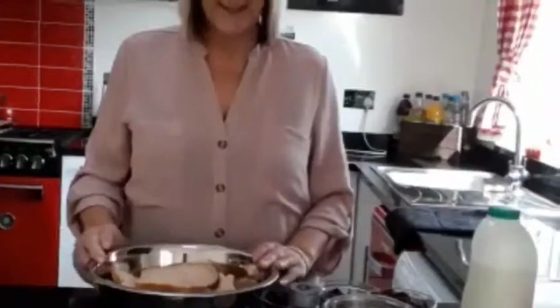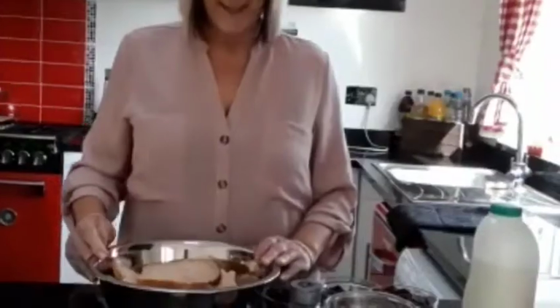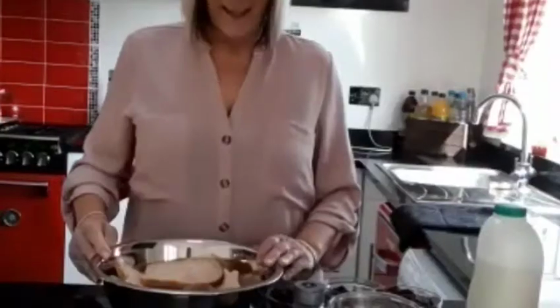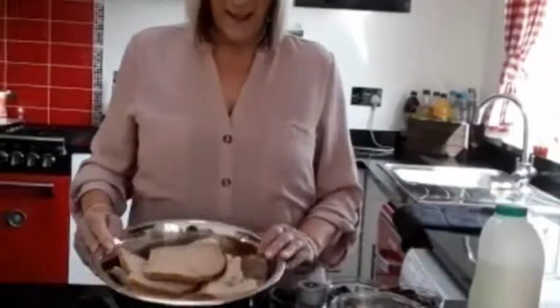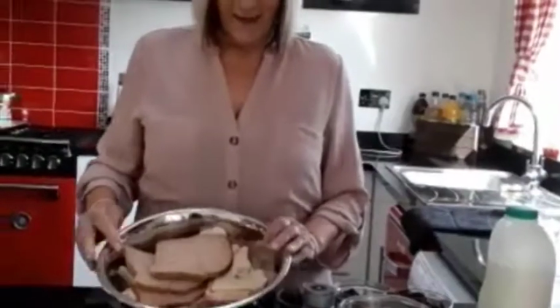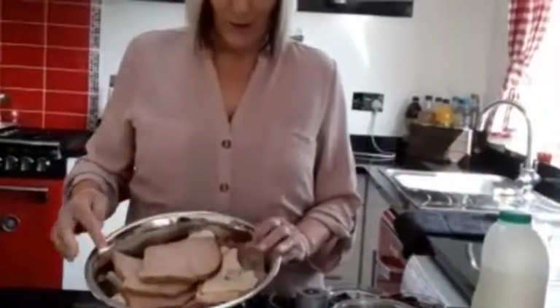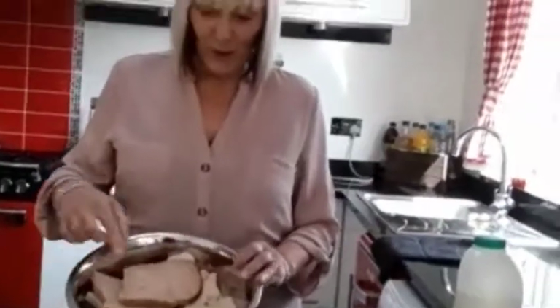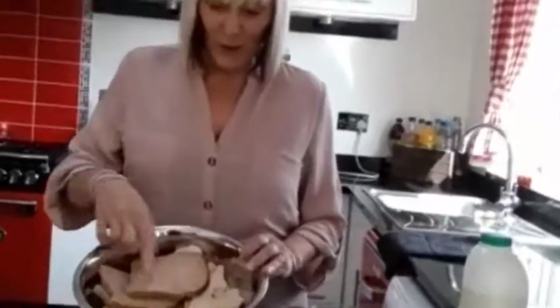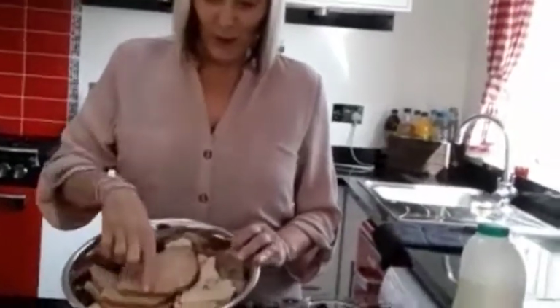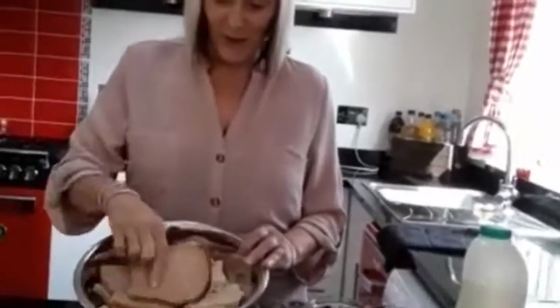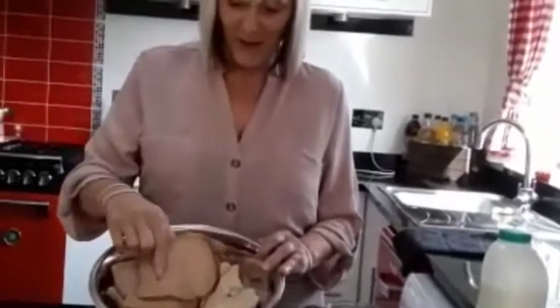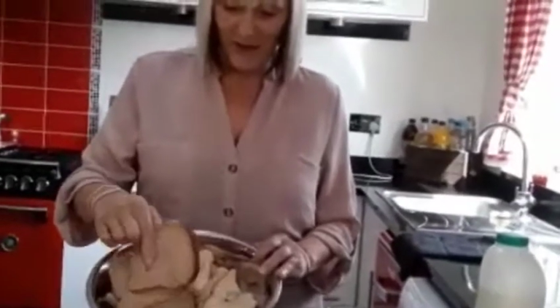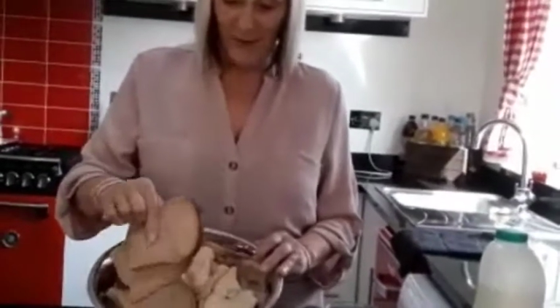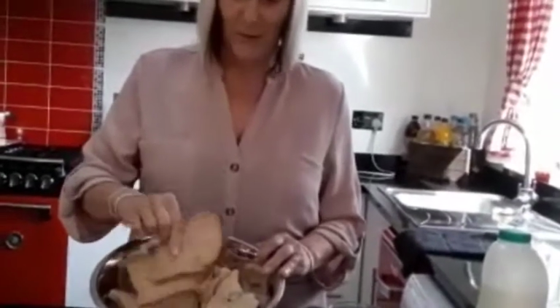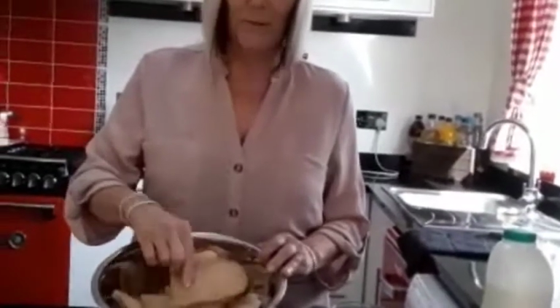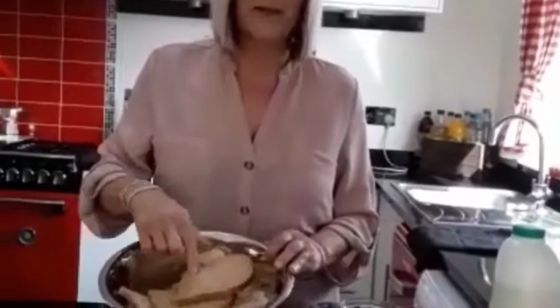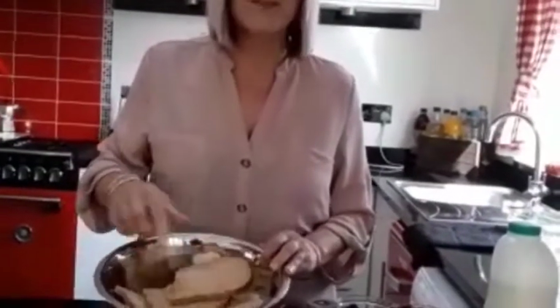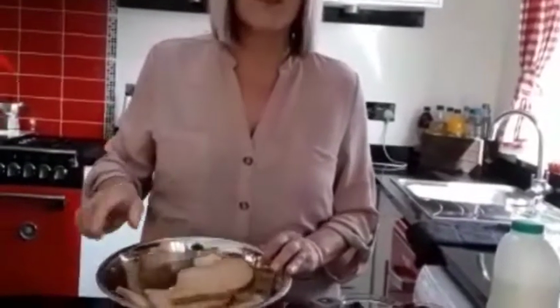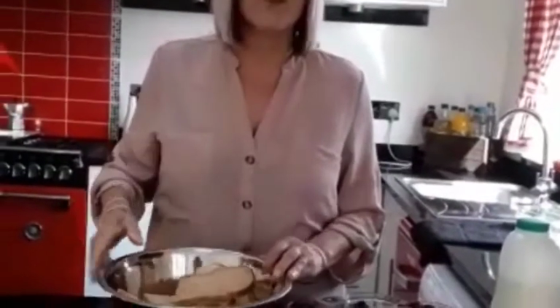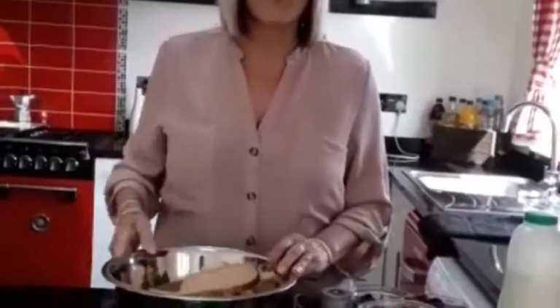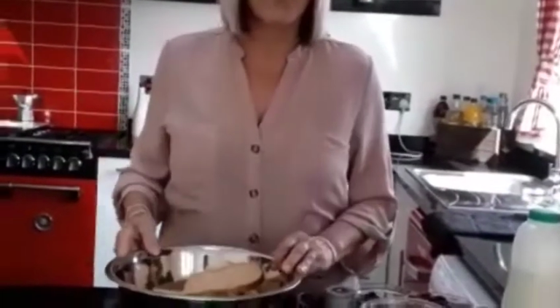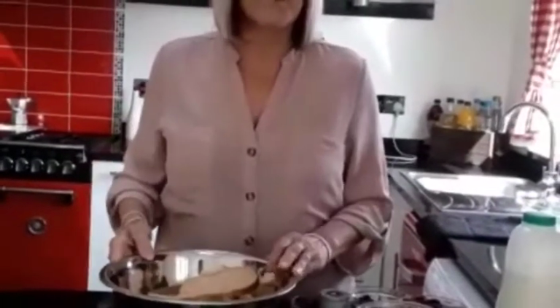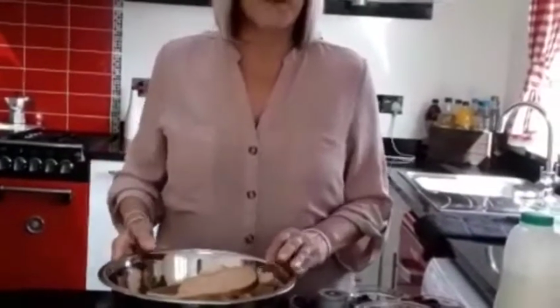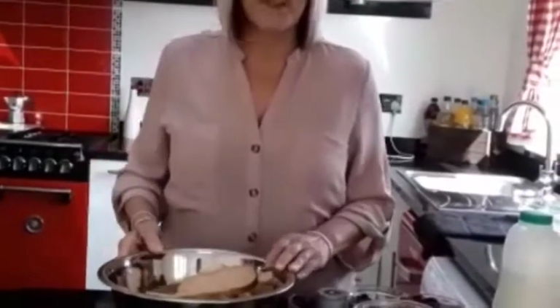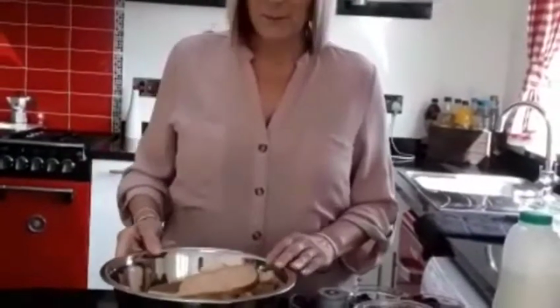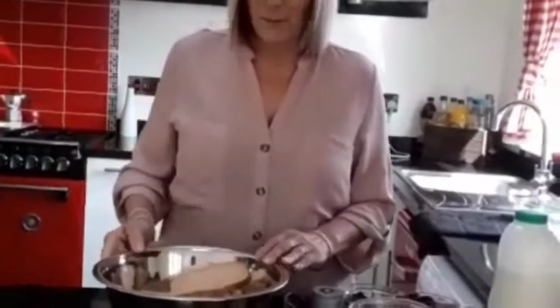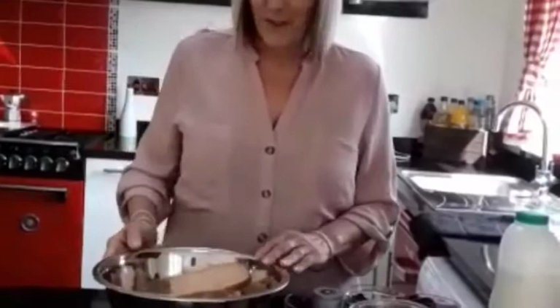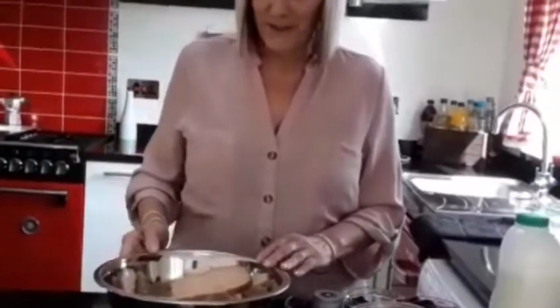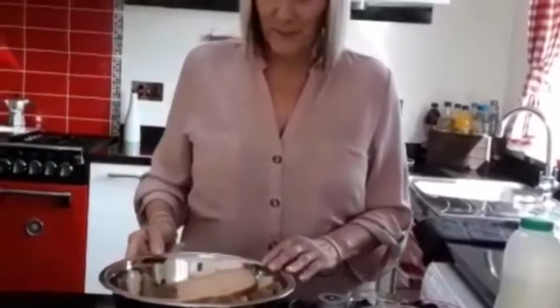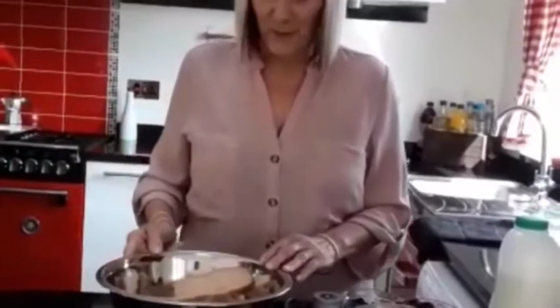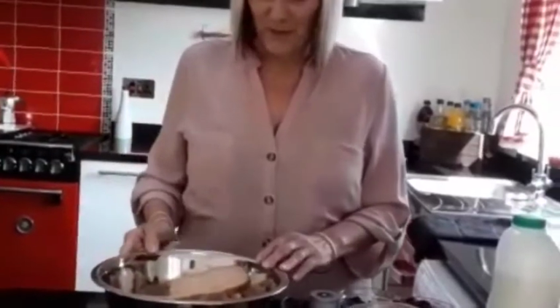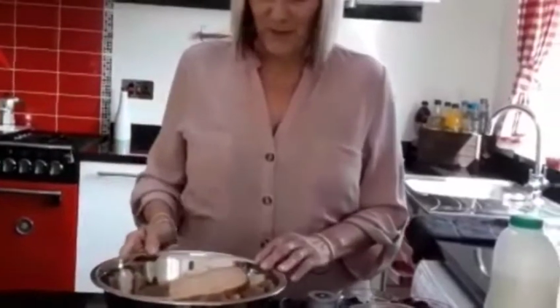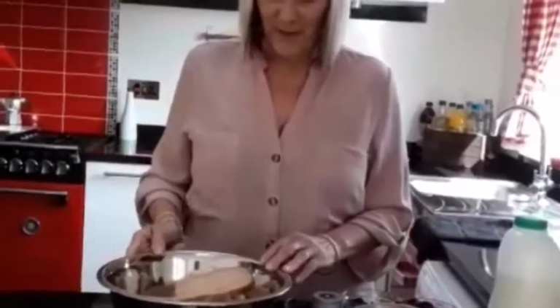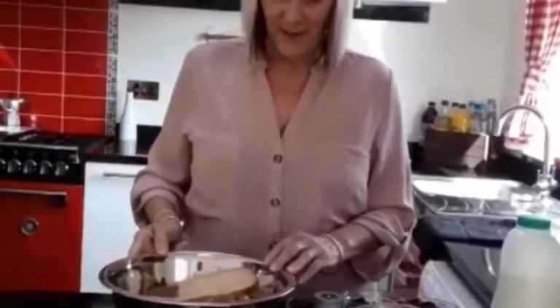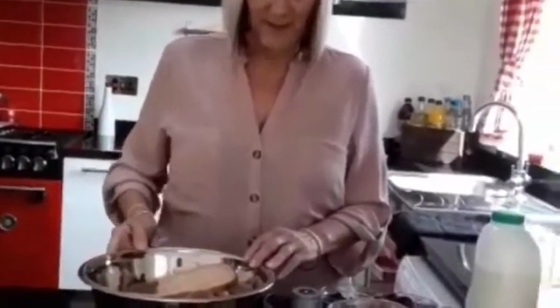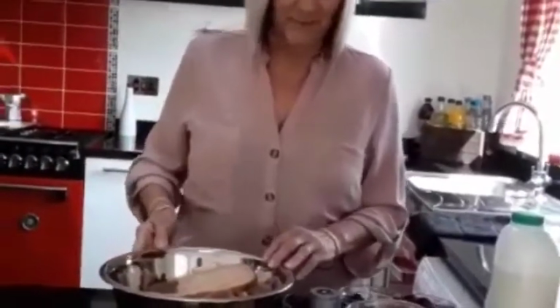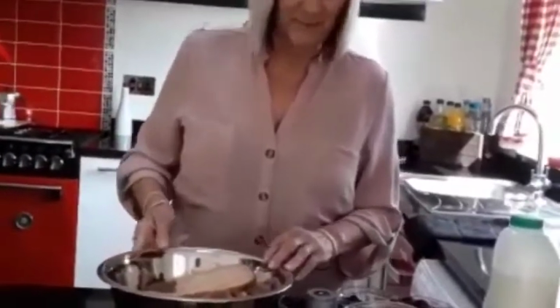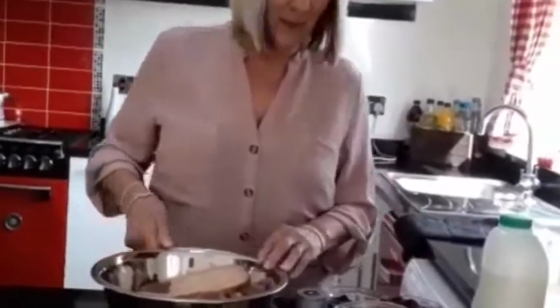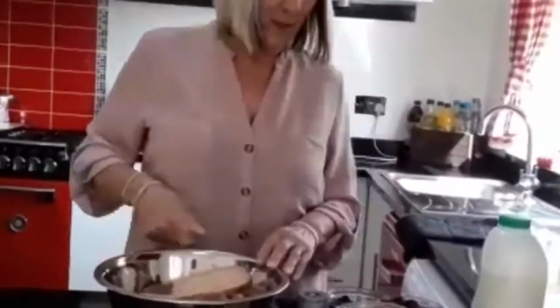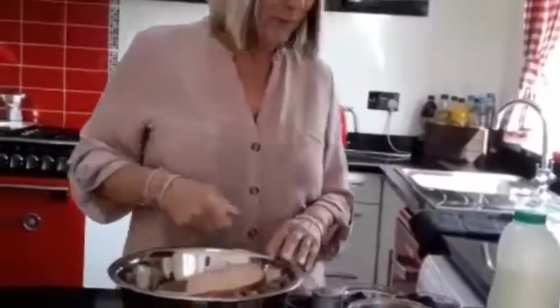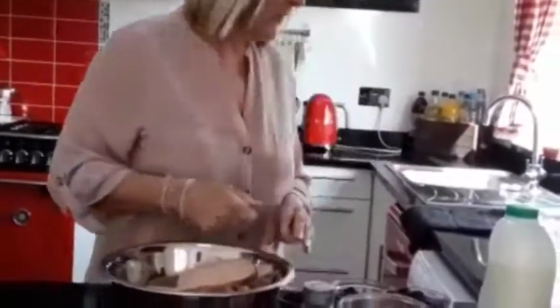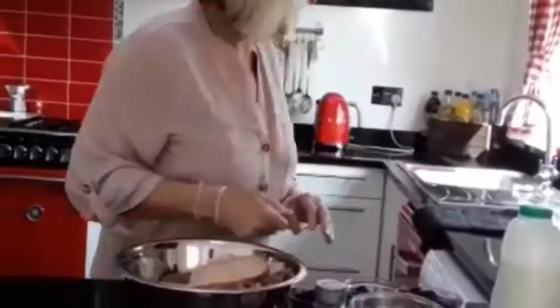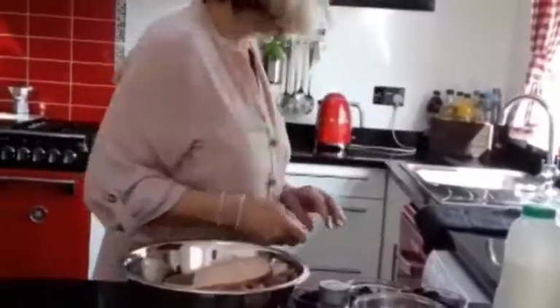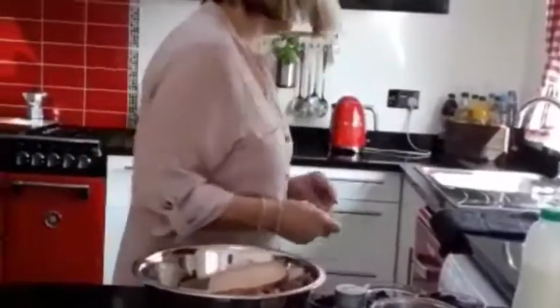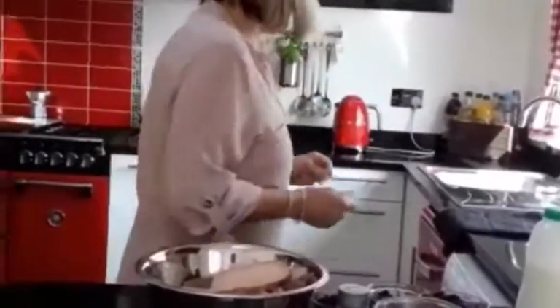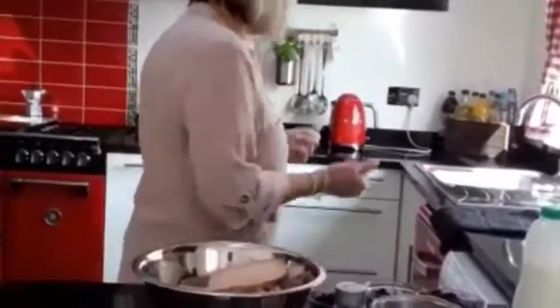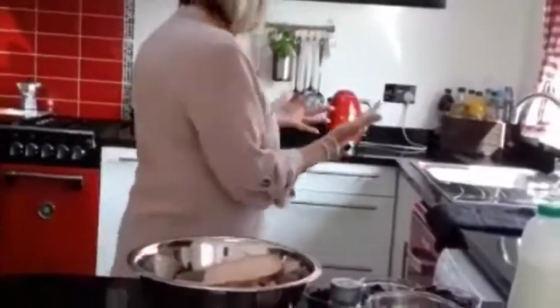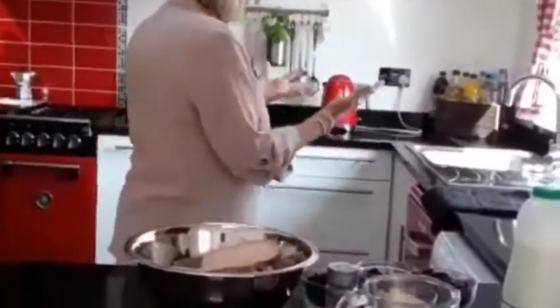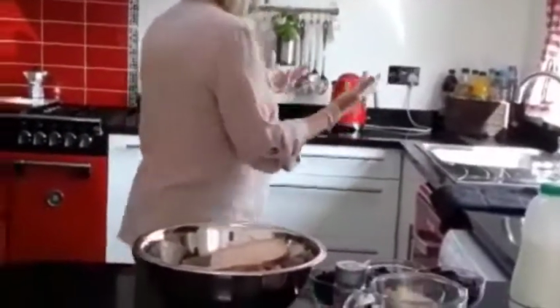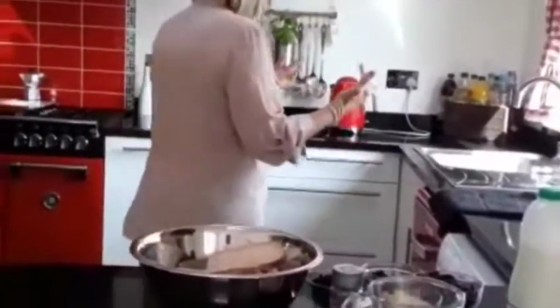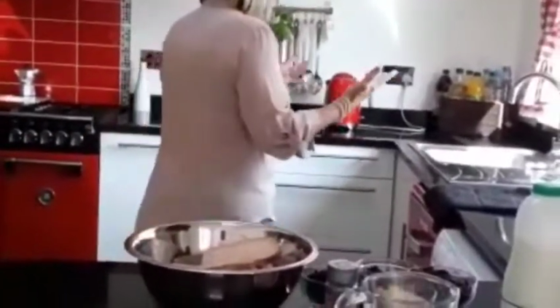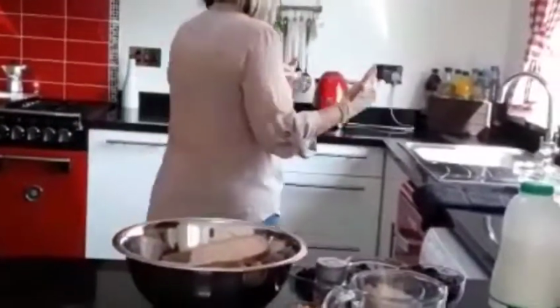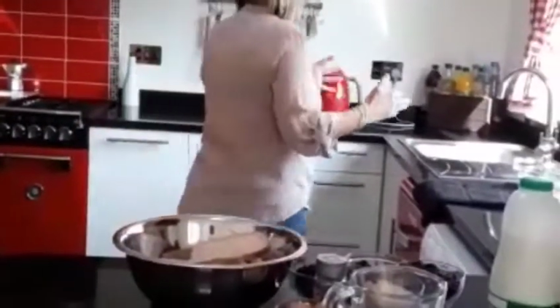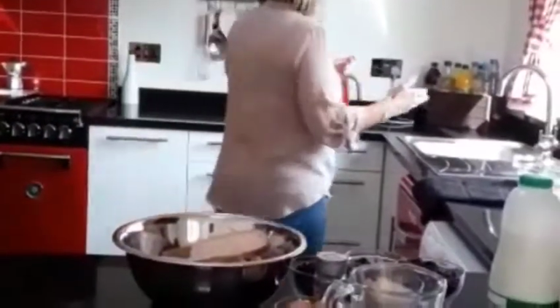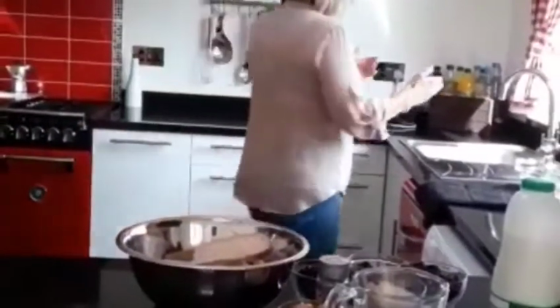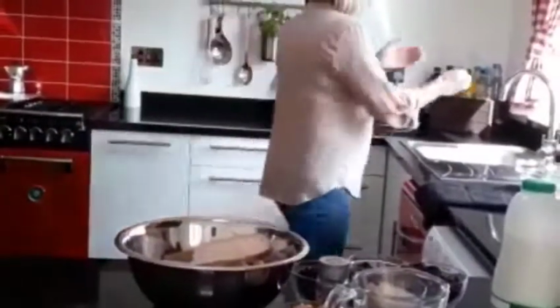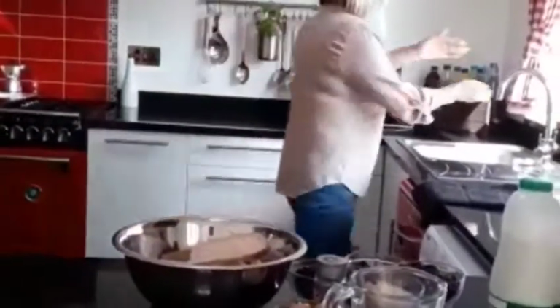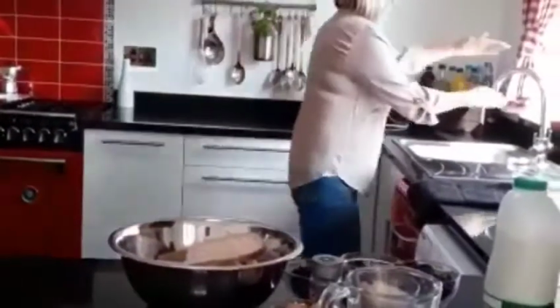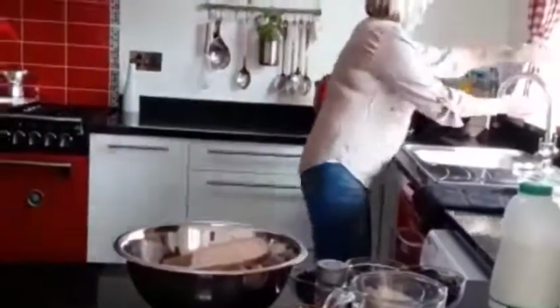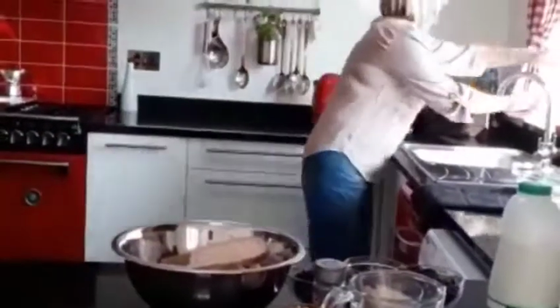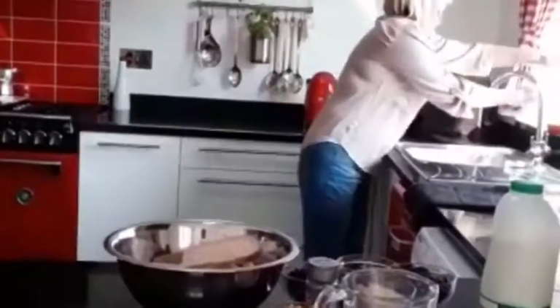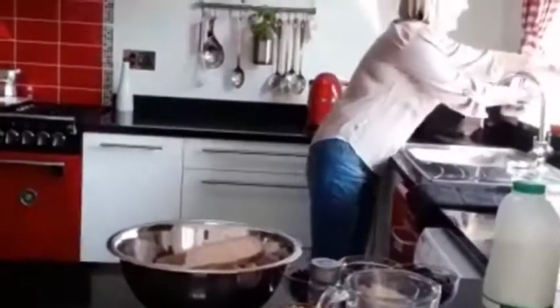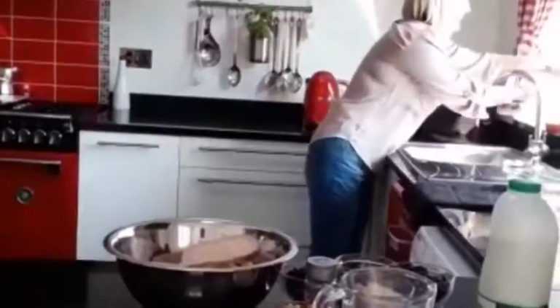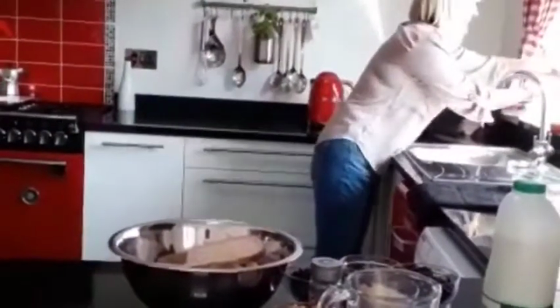I've got lots of leftover bread so I thought I'd make some bread pudding. First thing I need to do is wash my hands.